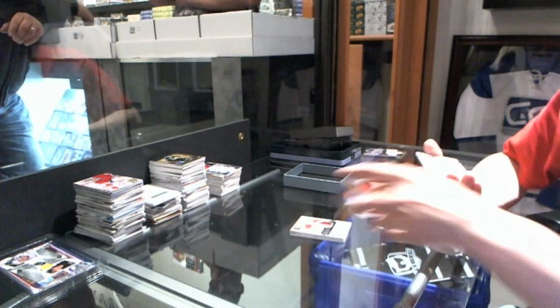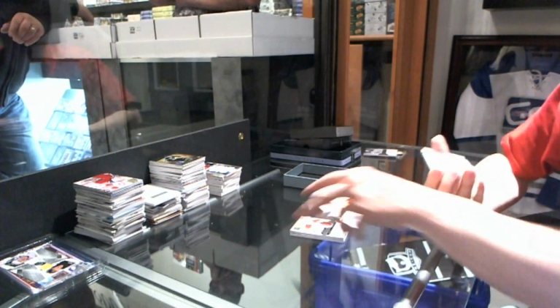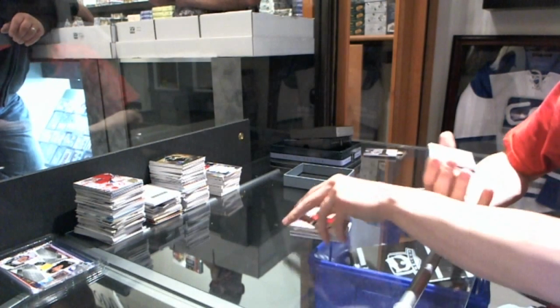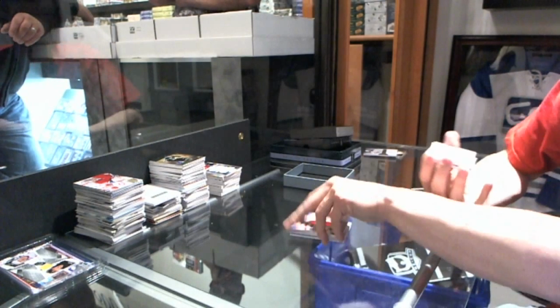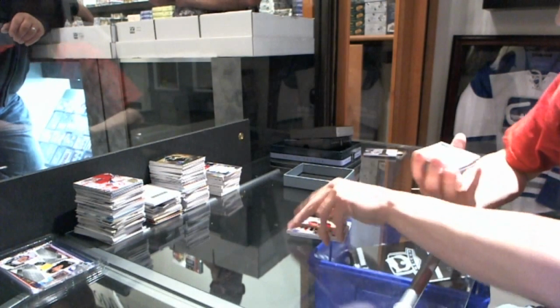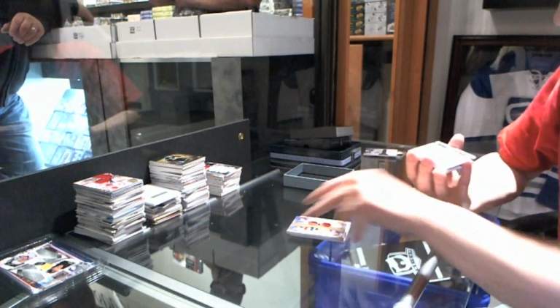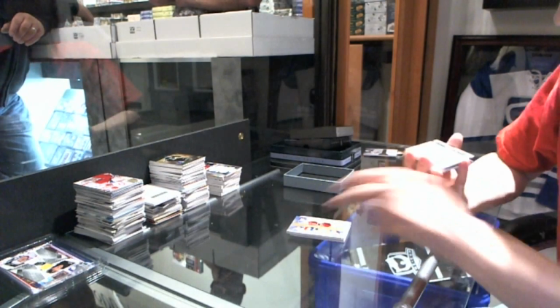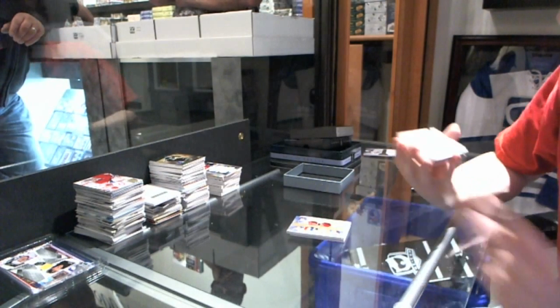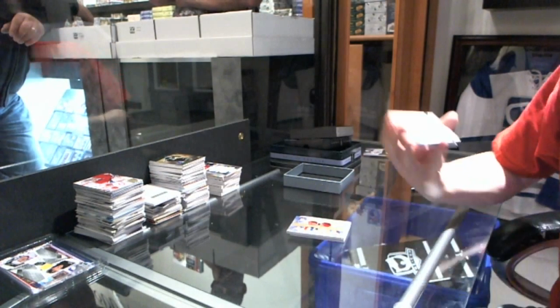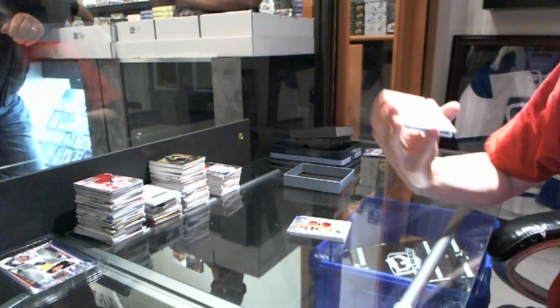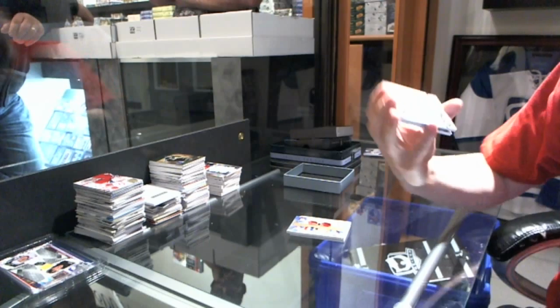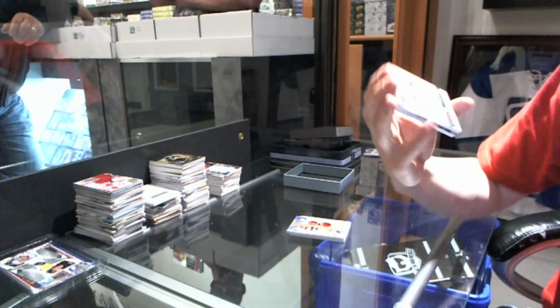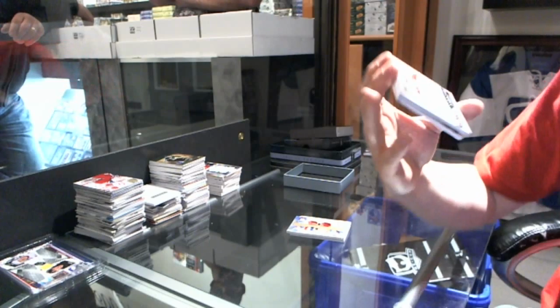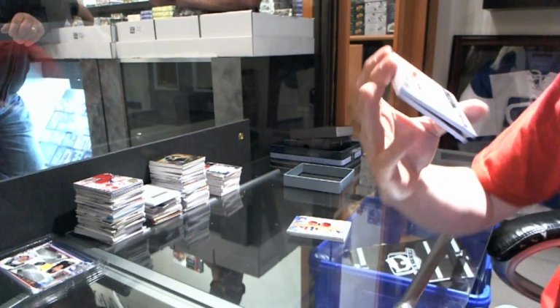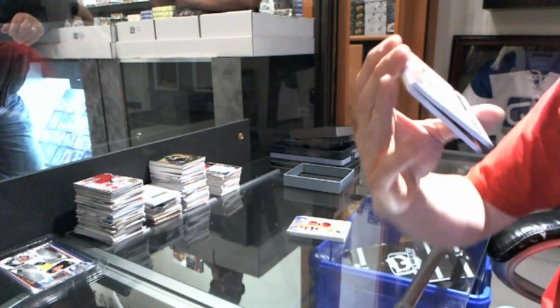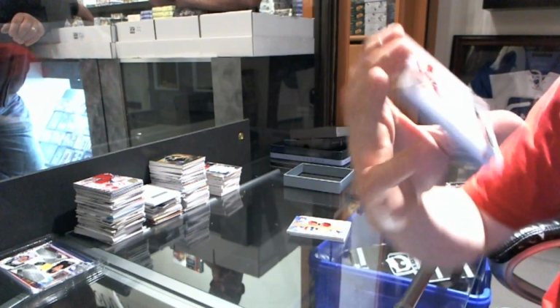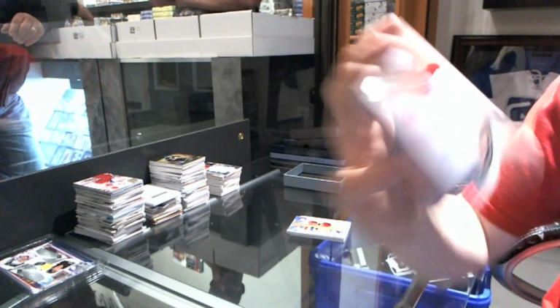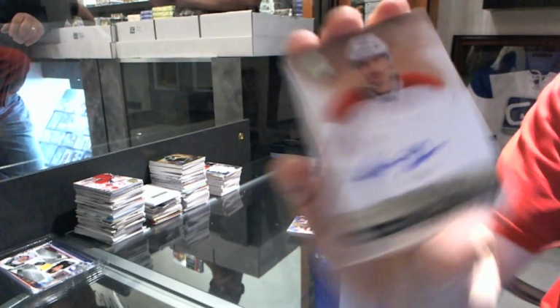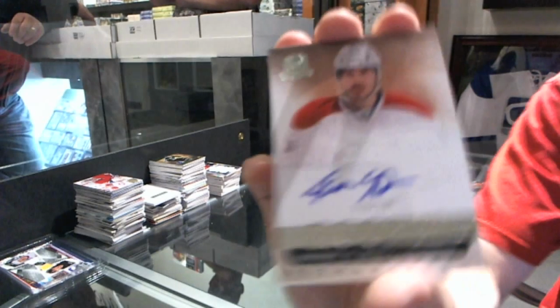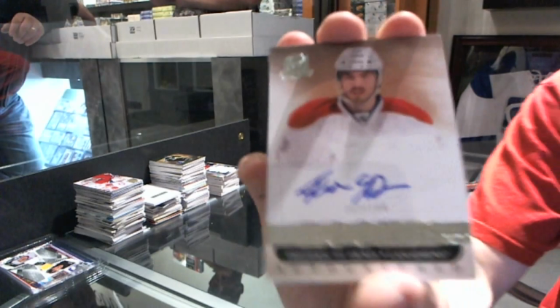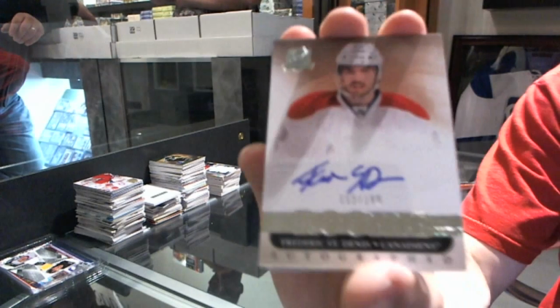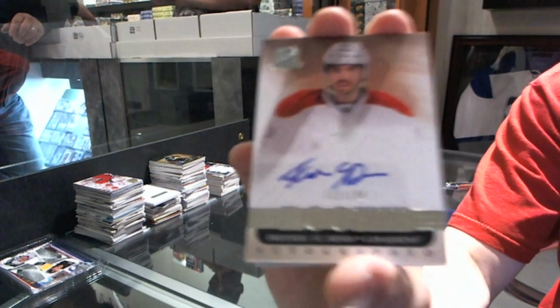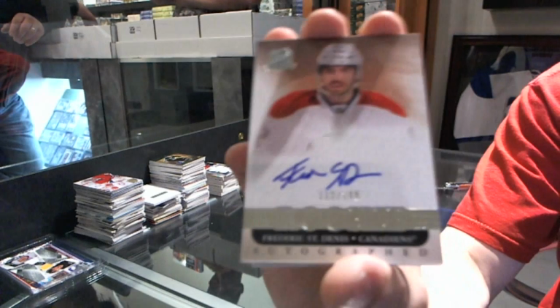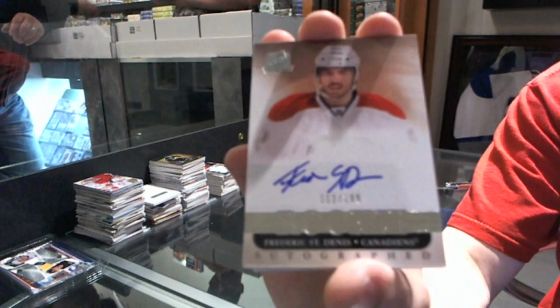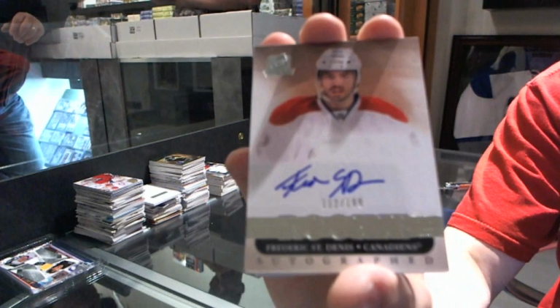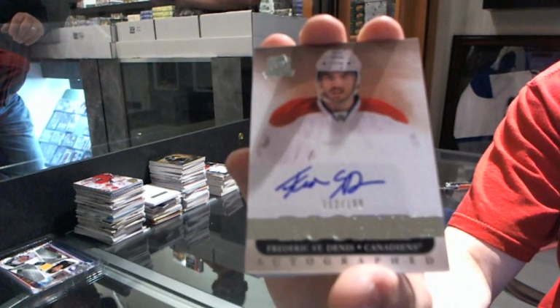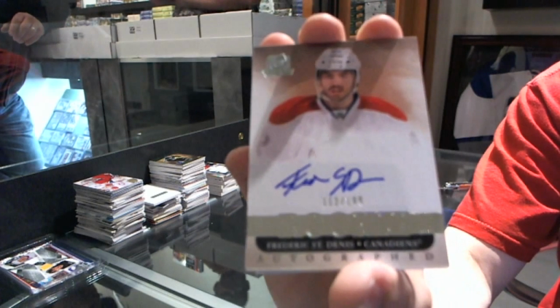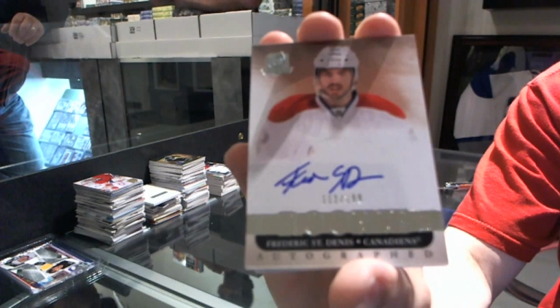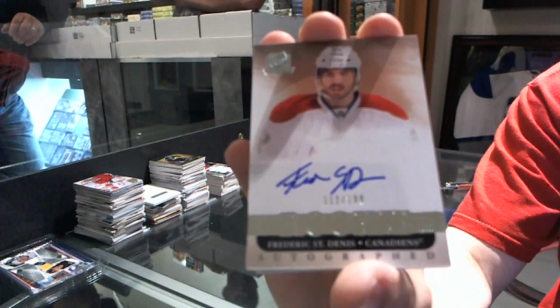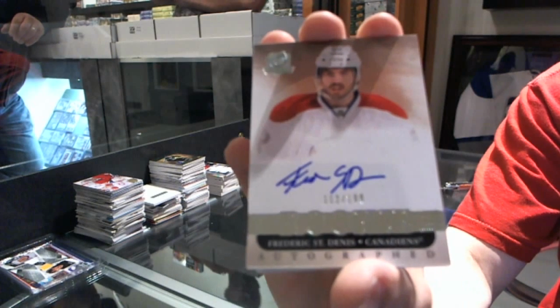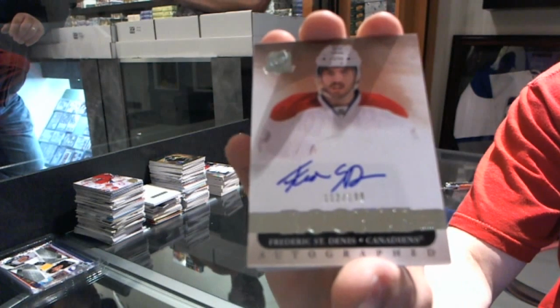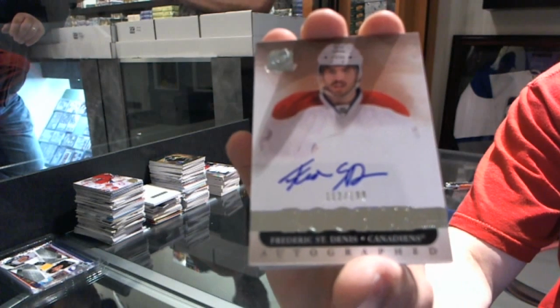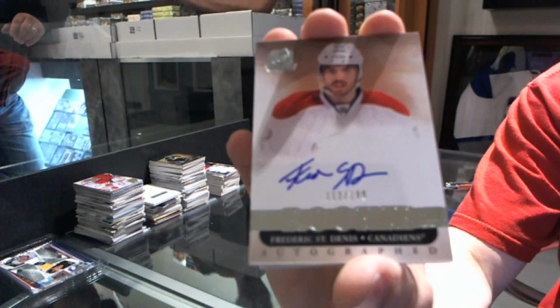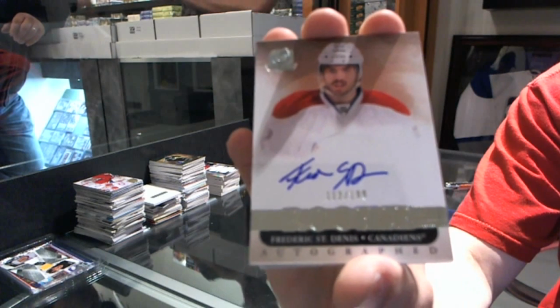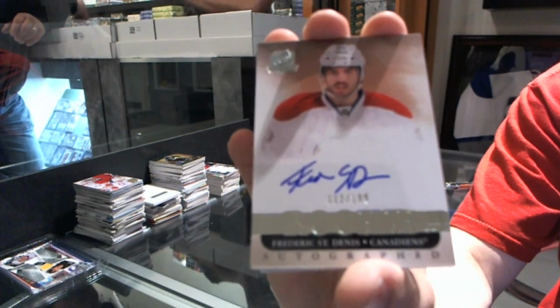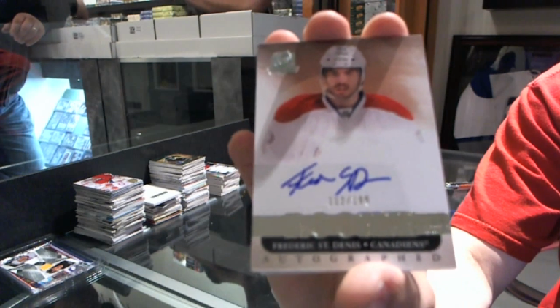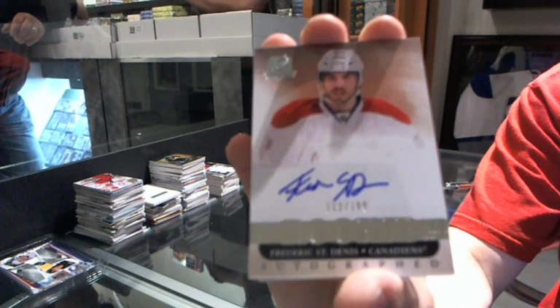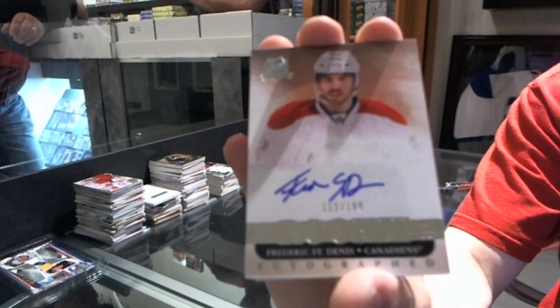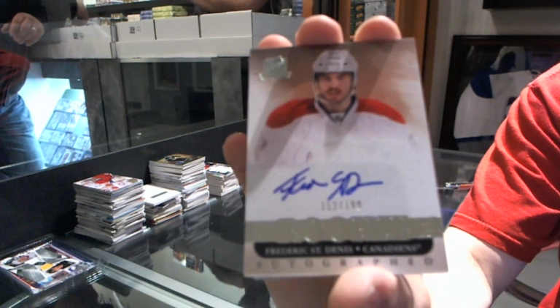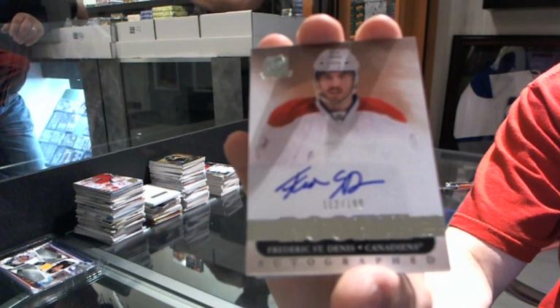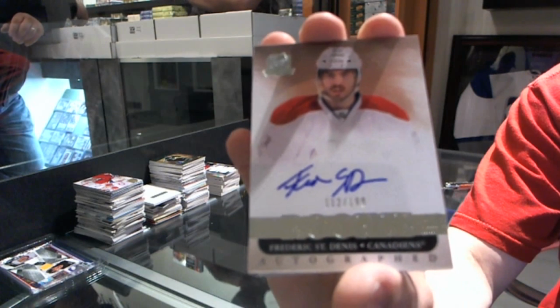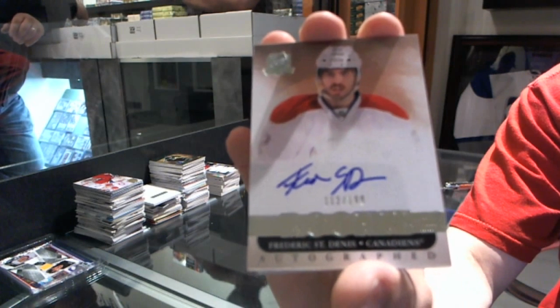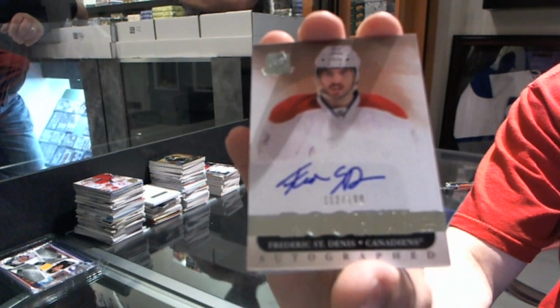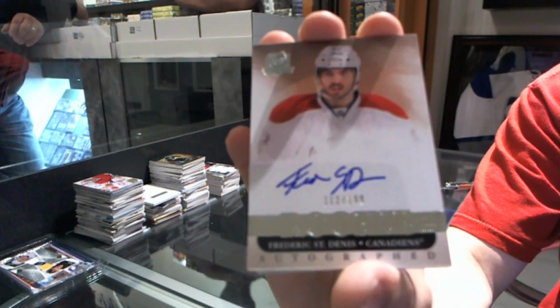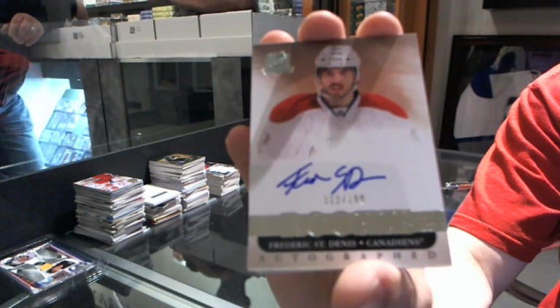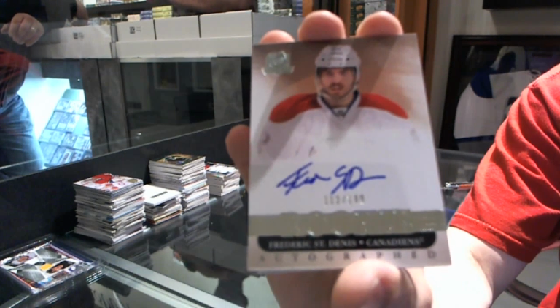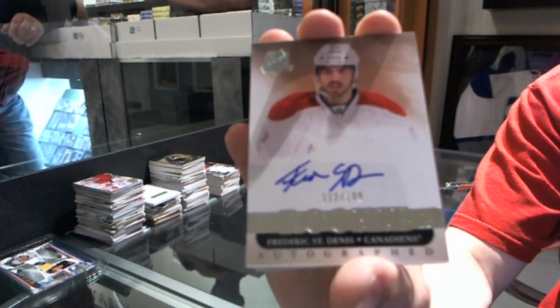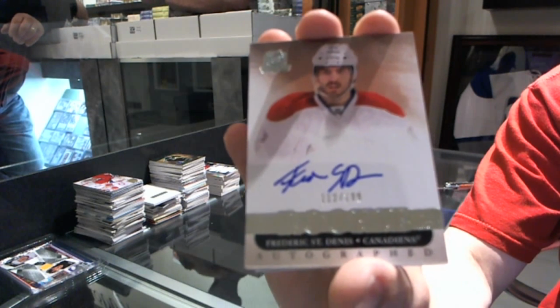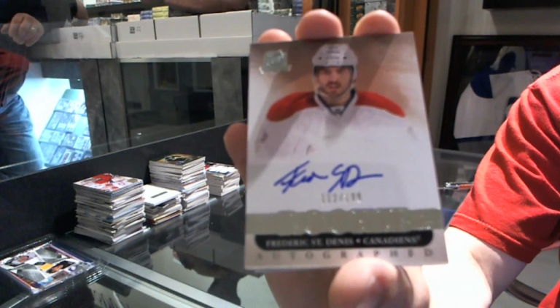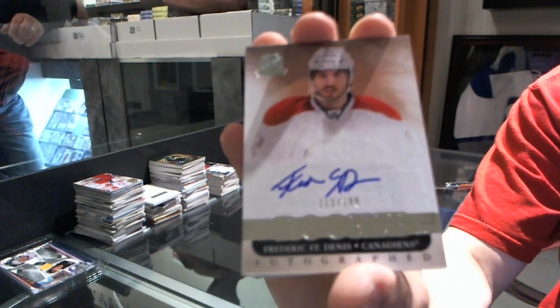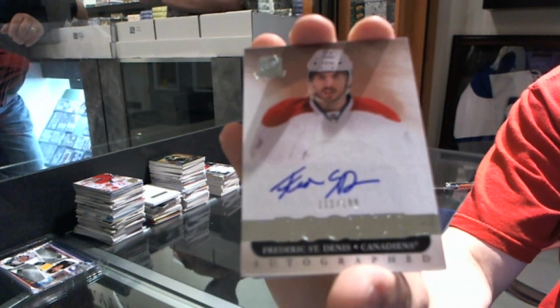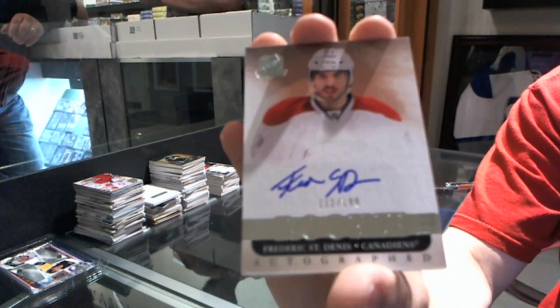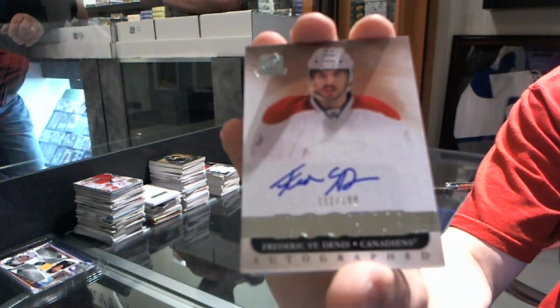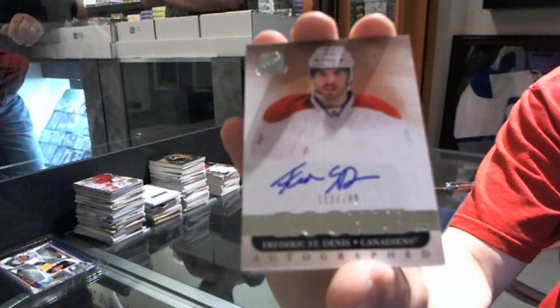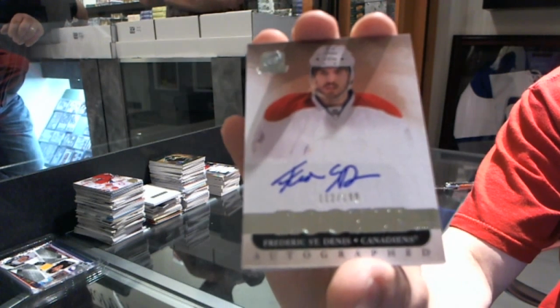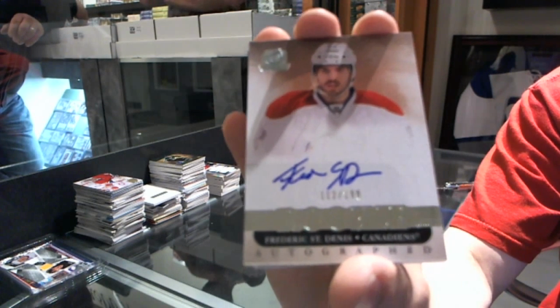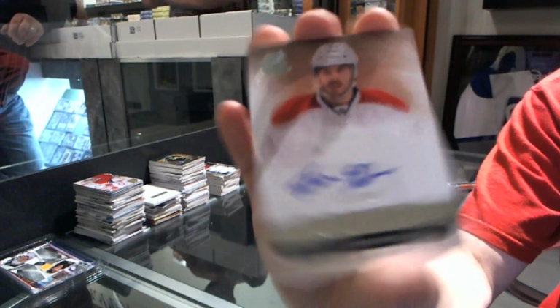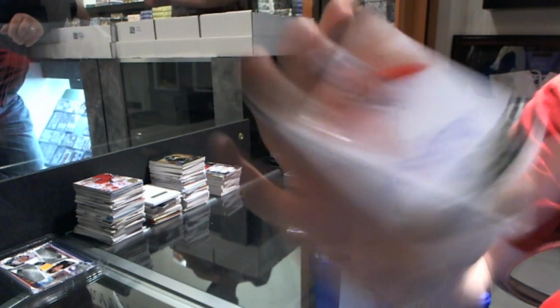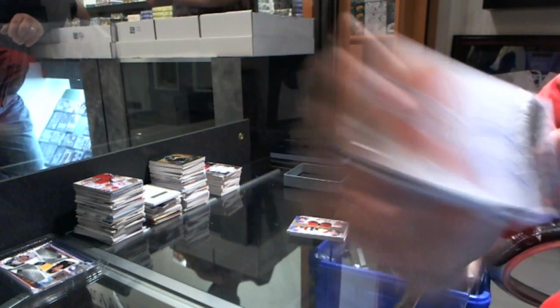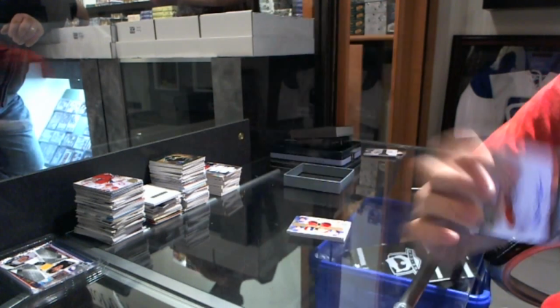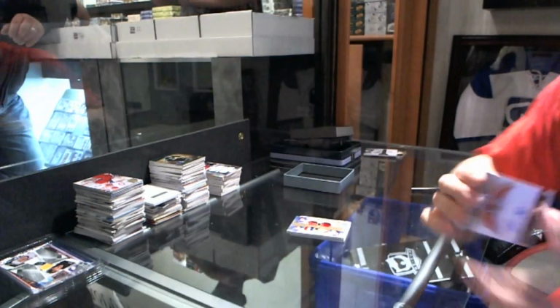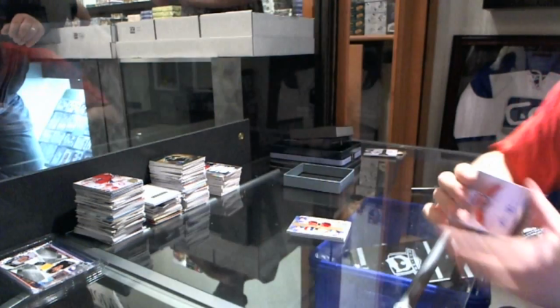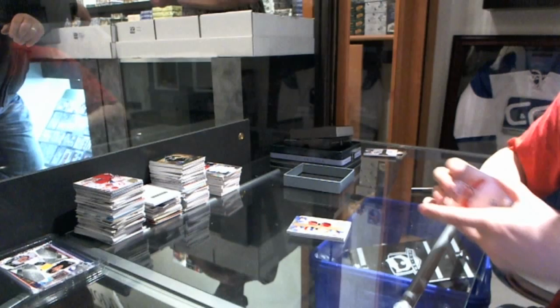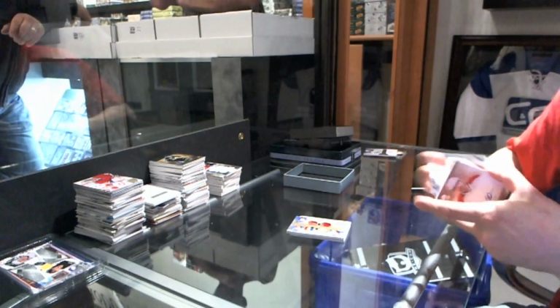We've got a rookie auto, number 199 for the Montreal Canadiens — Frederic Saint-Denis.